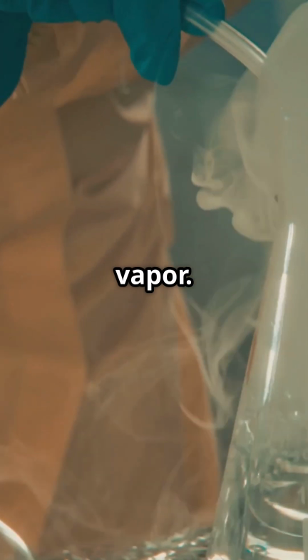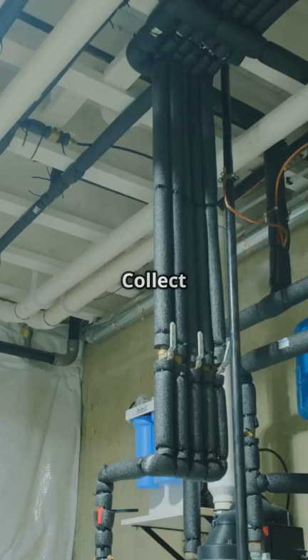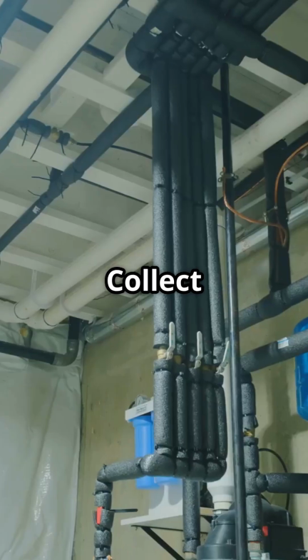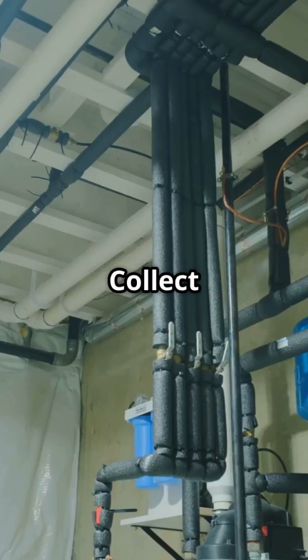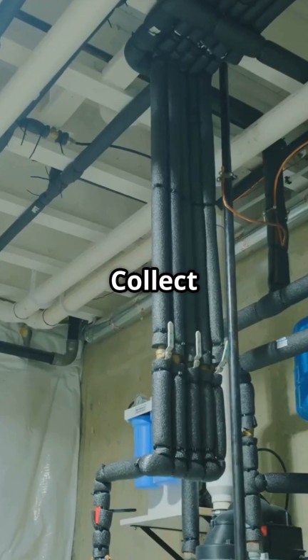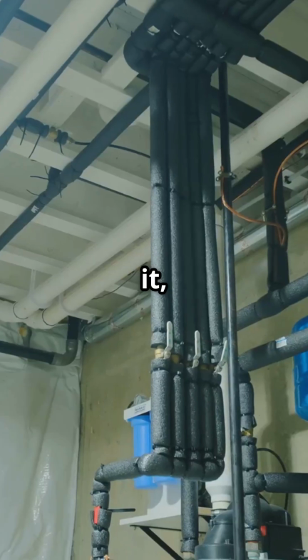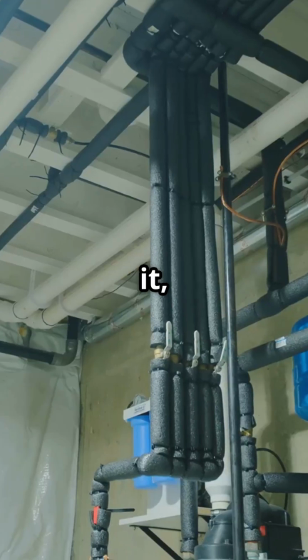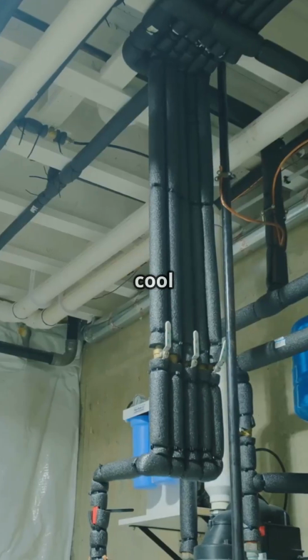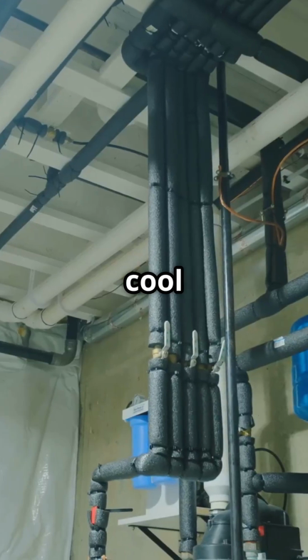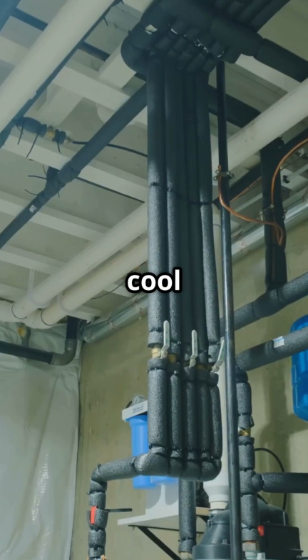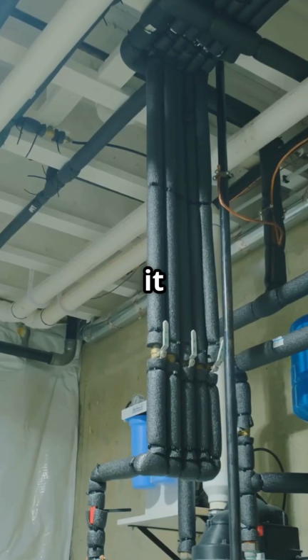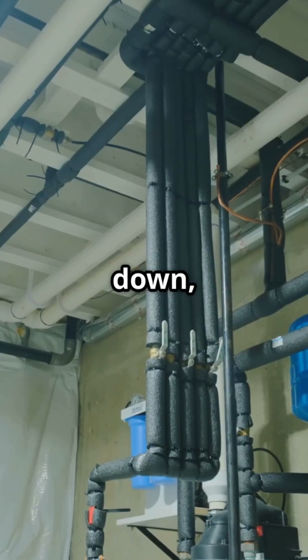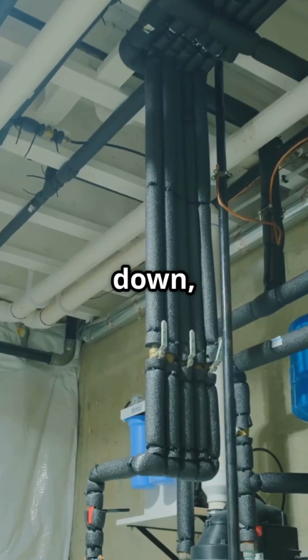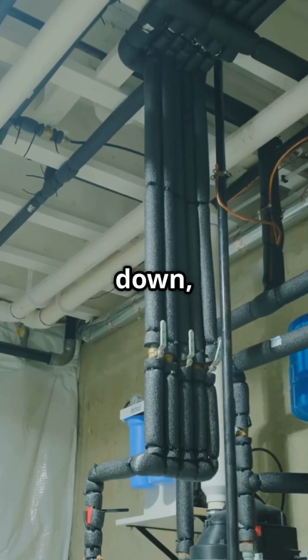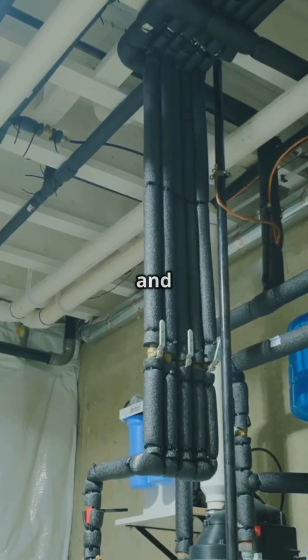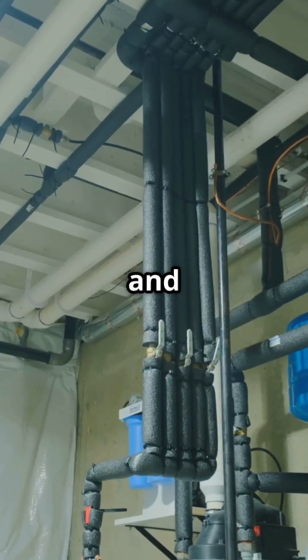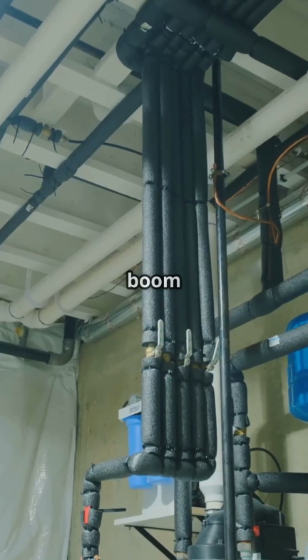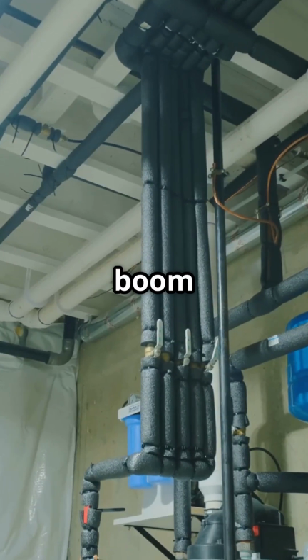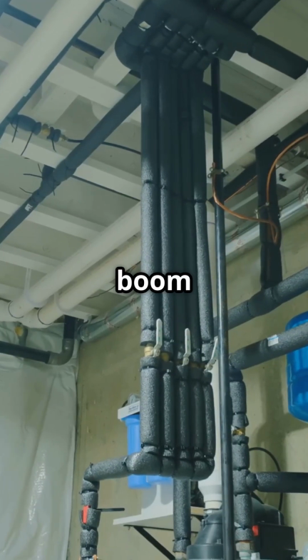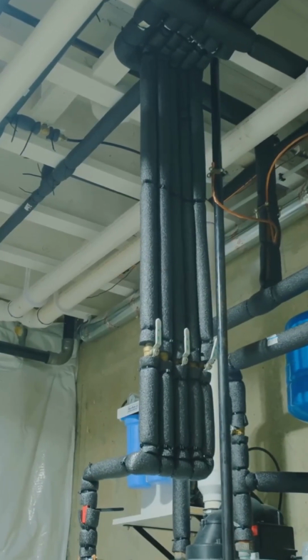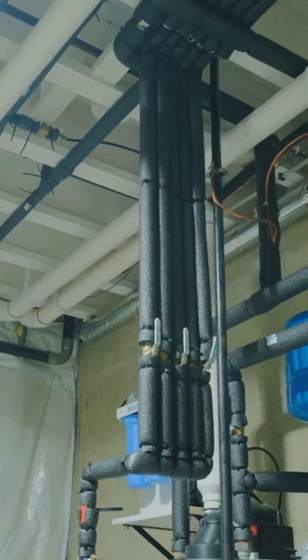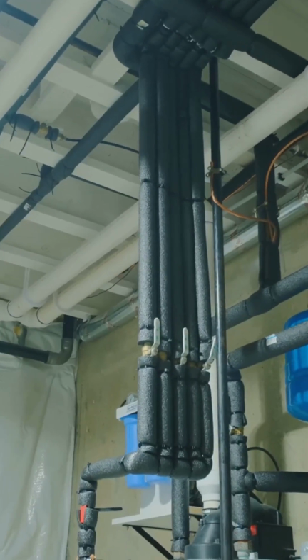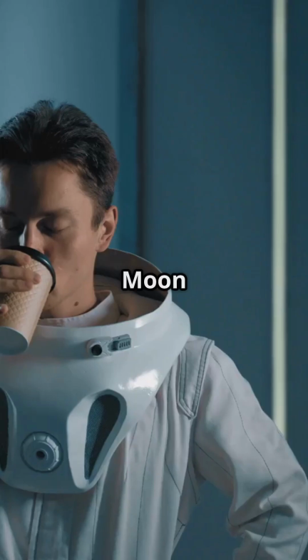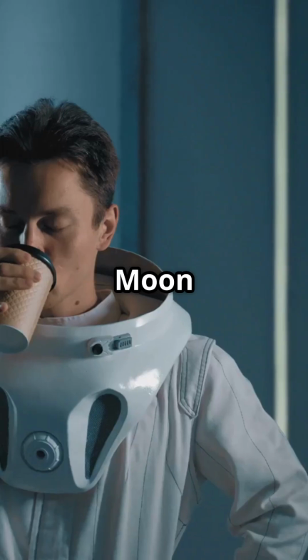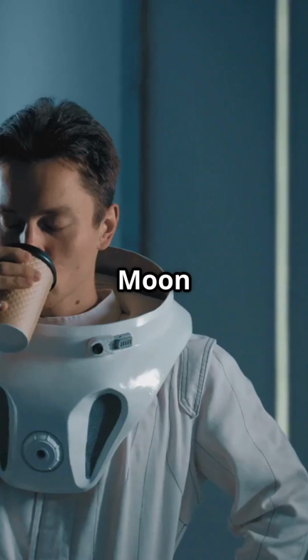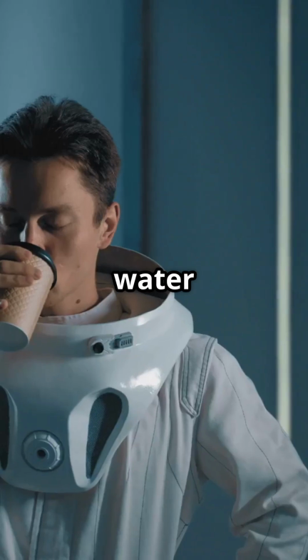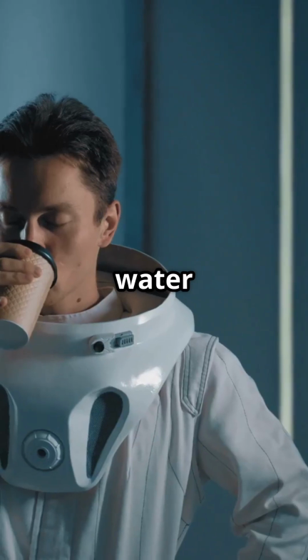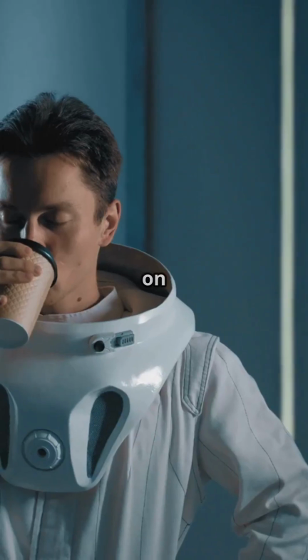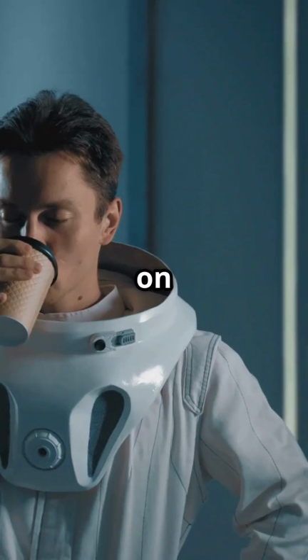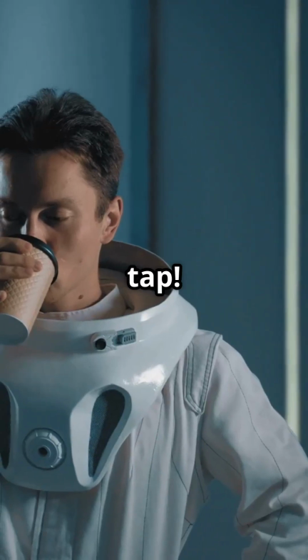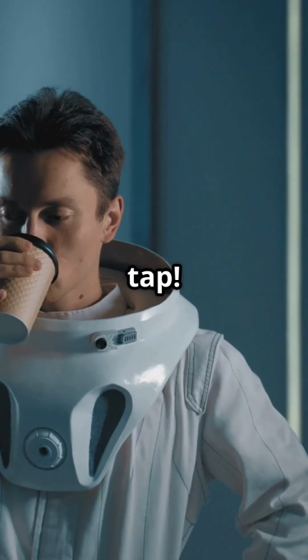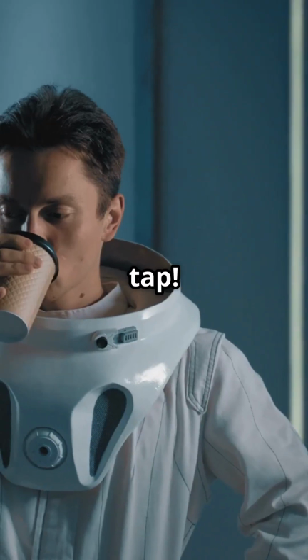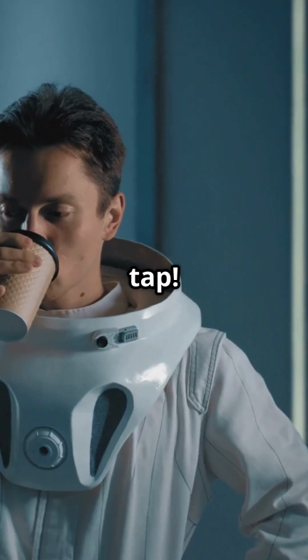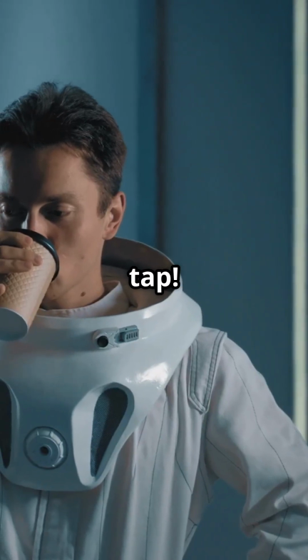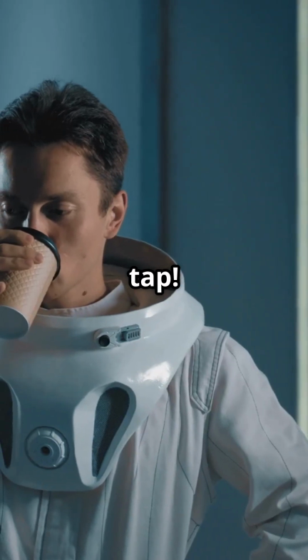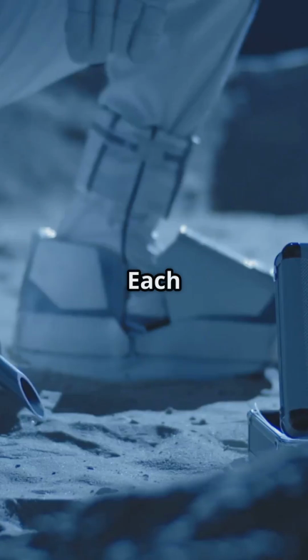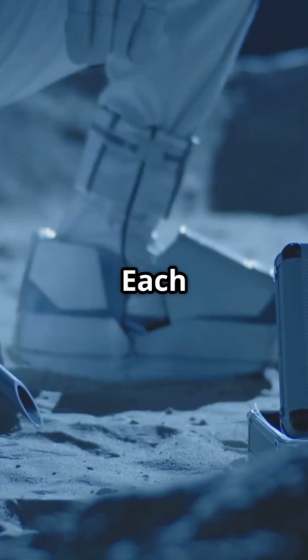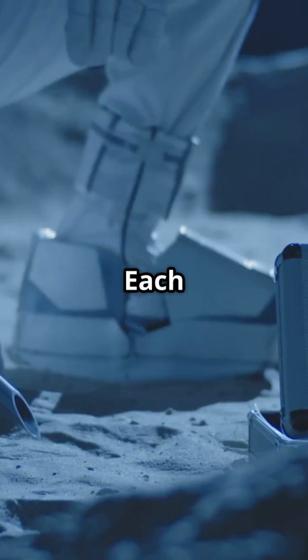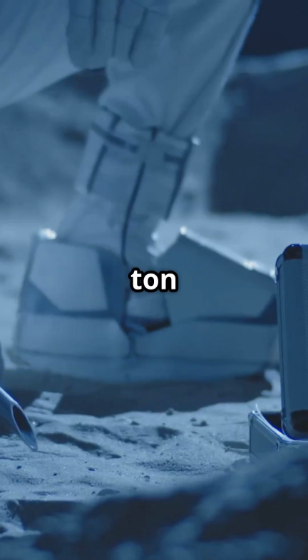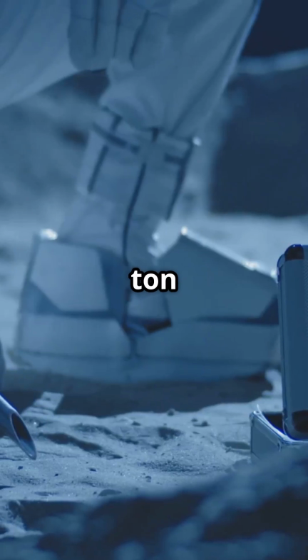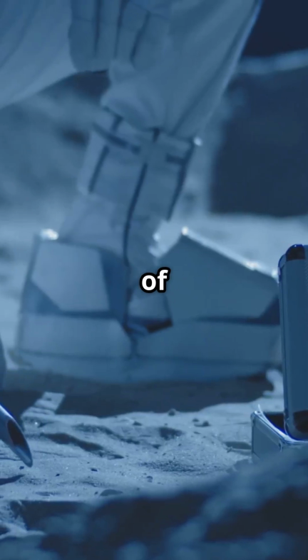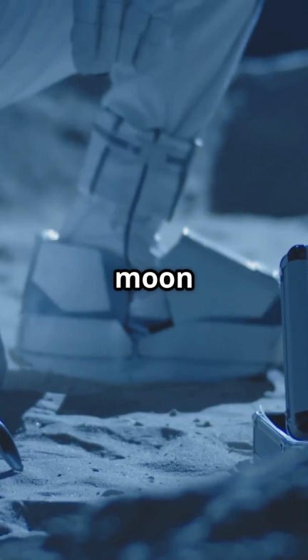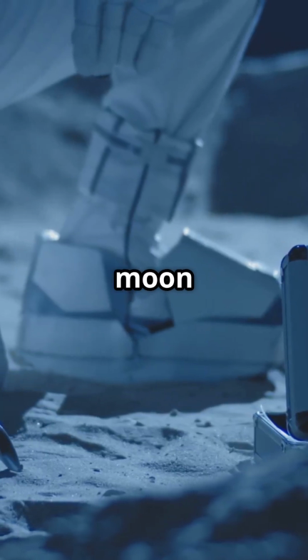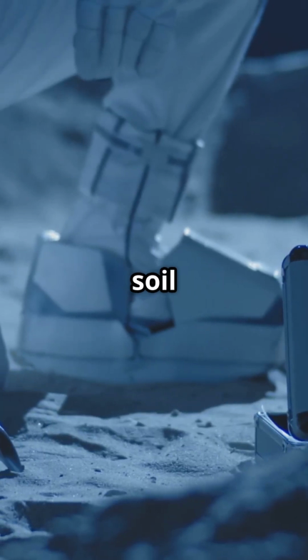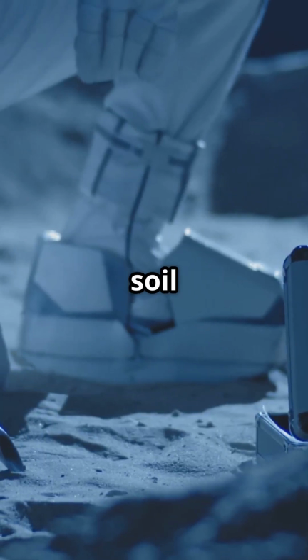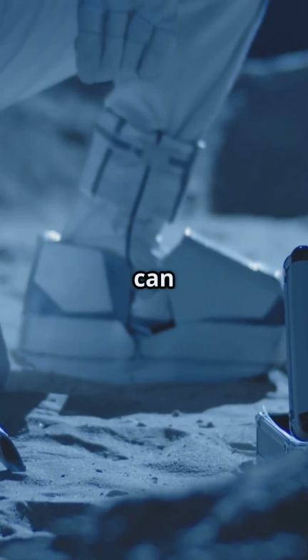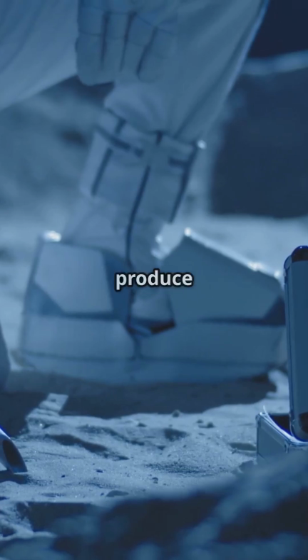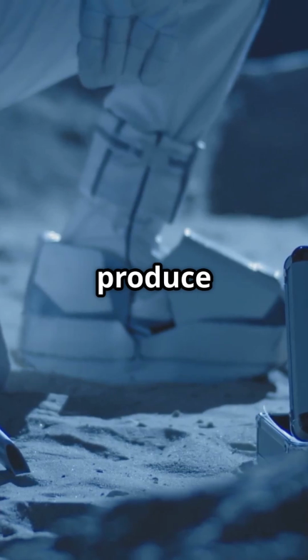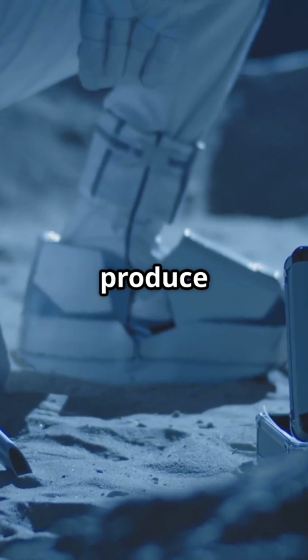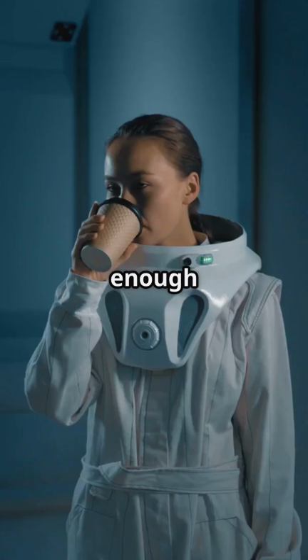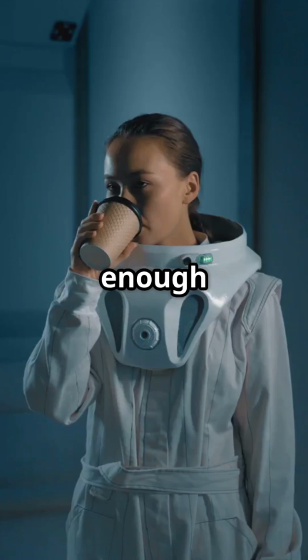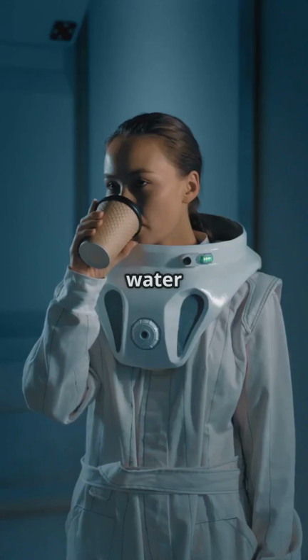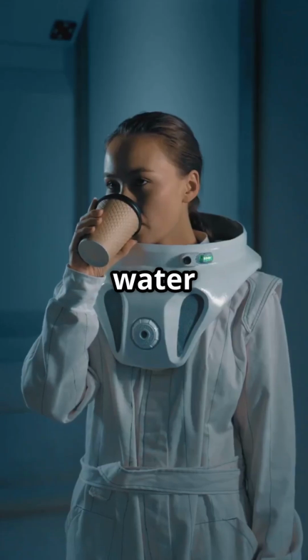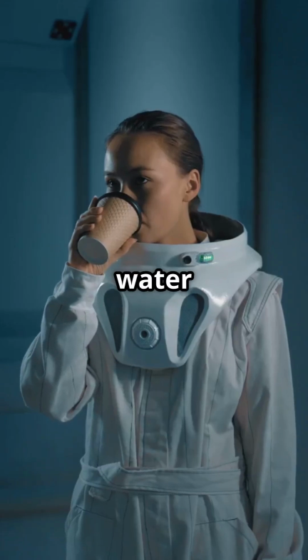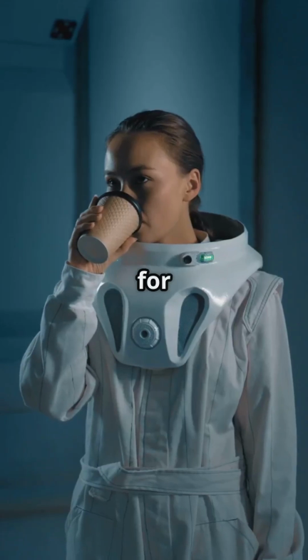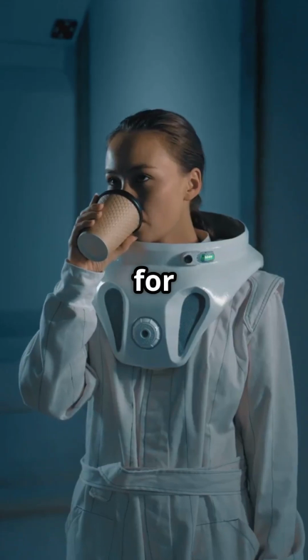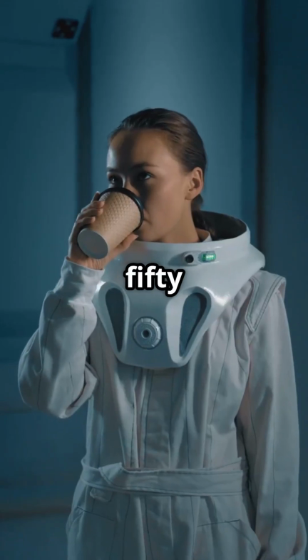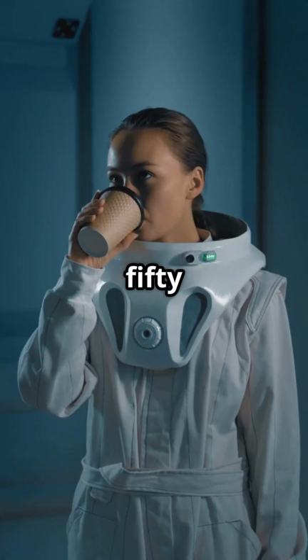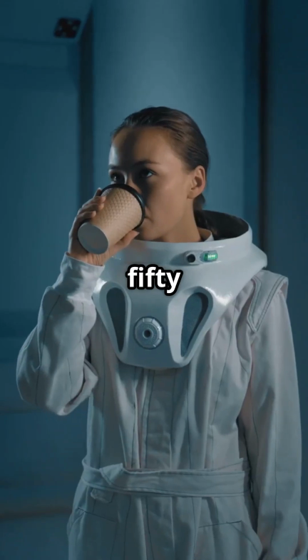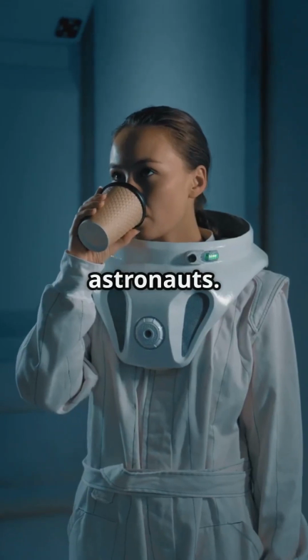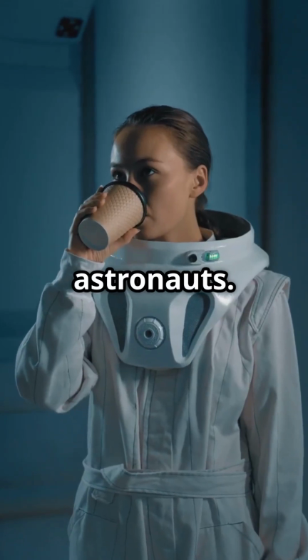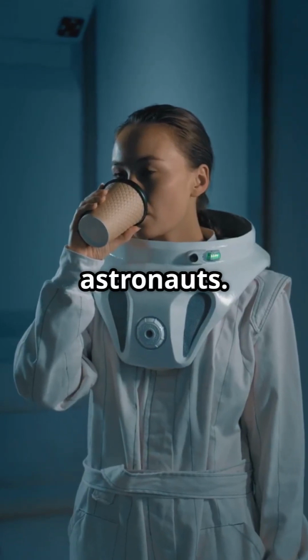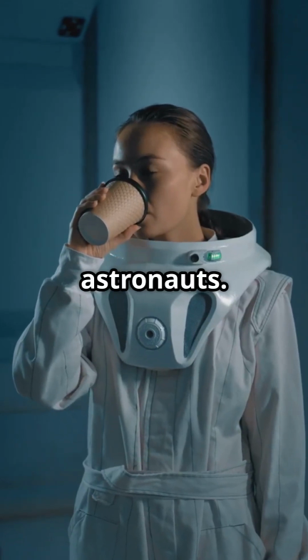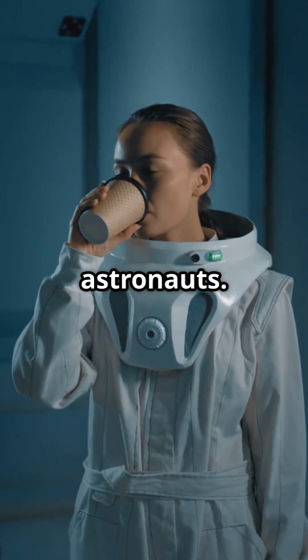Collect it, cool it down, and boom — moon water on tap. Each ton of moon soil can produce enough water for 50 astronauts.